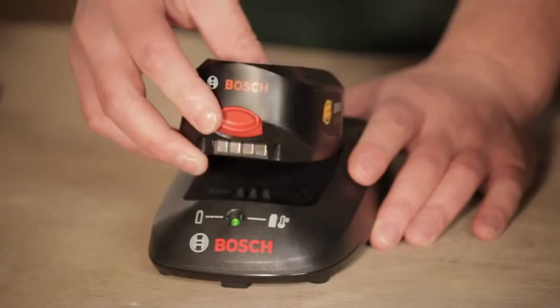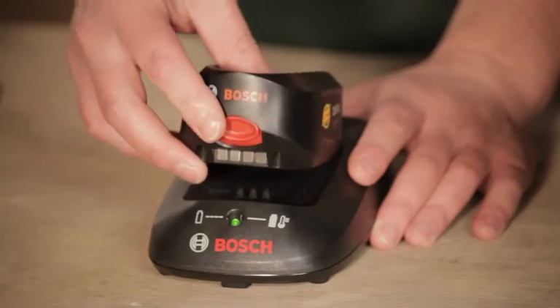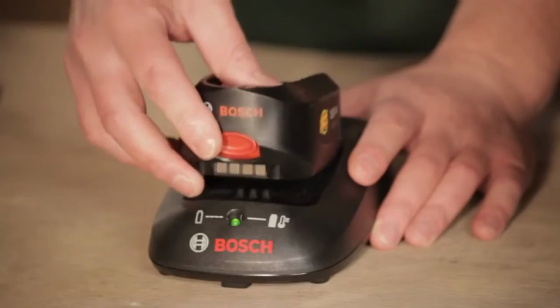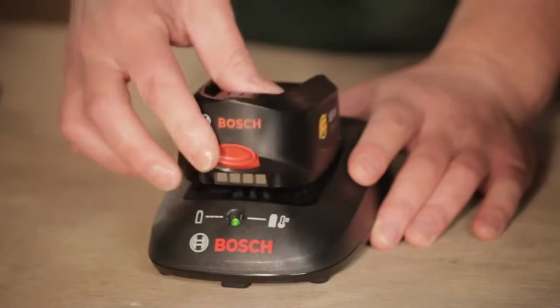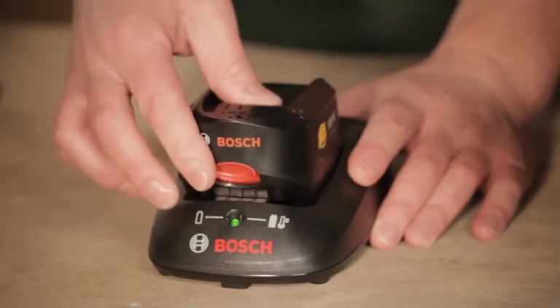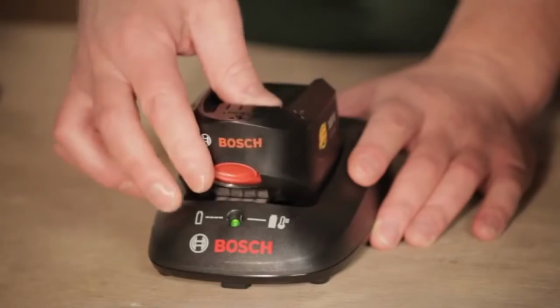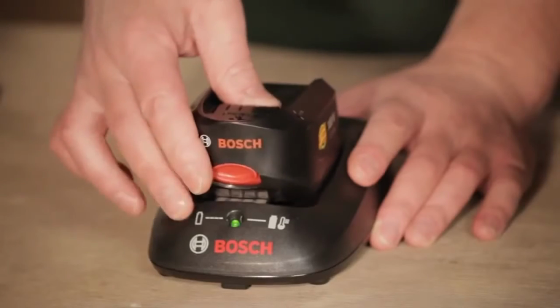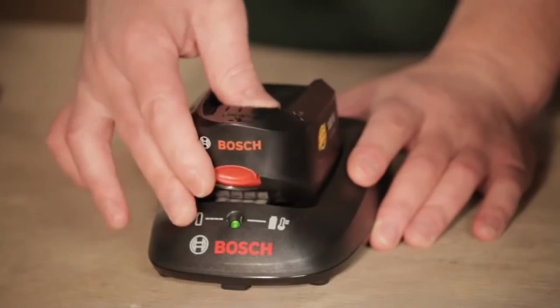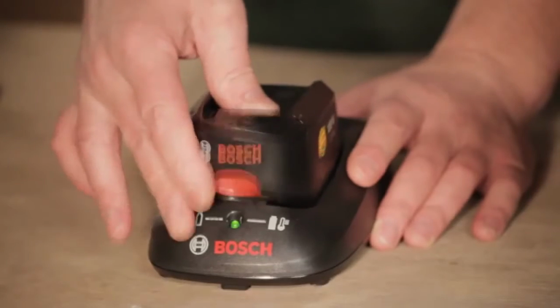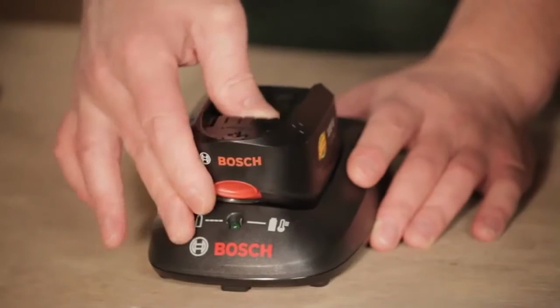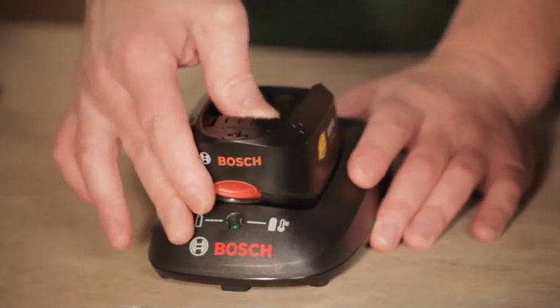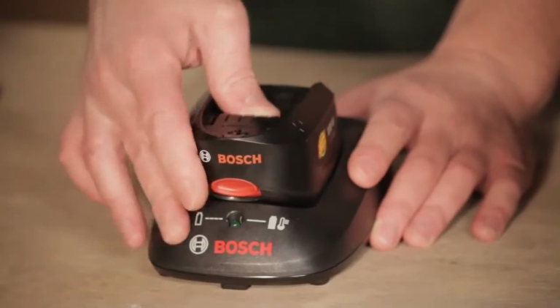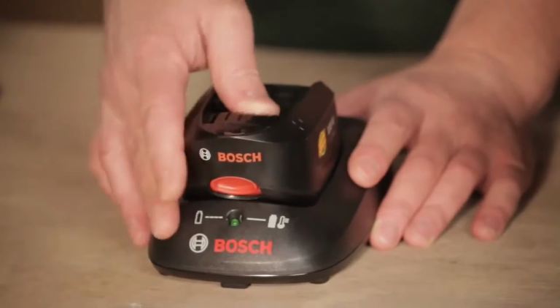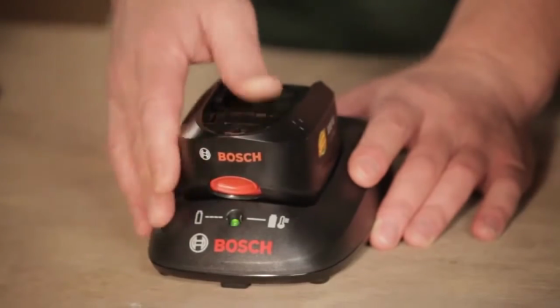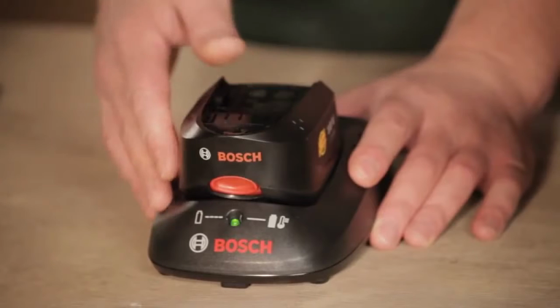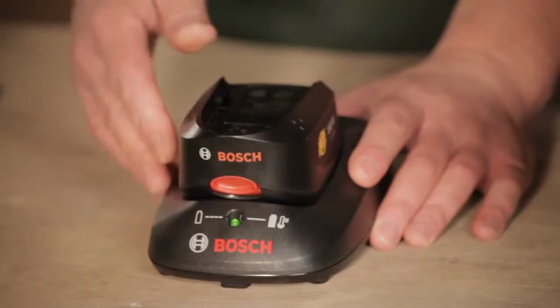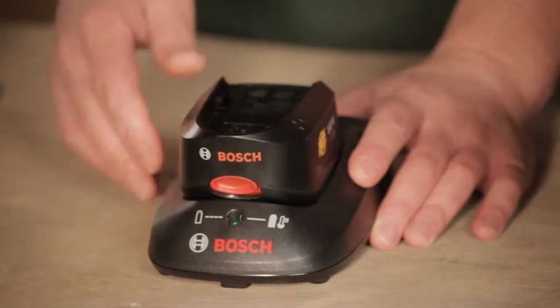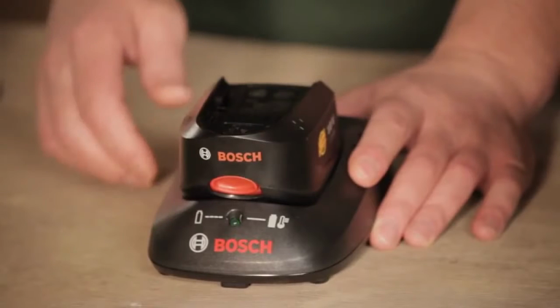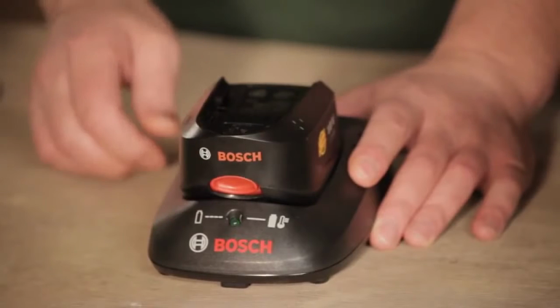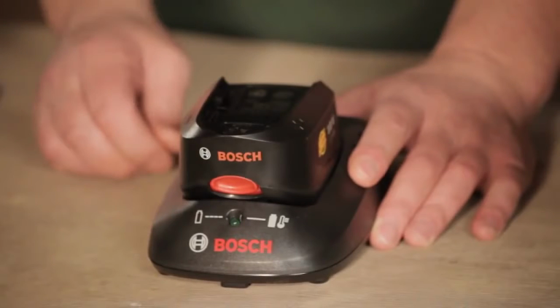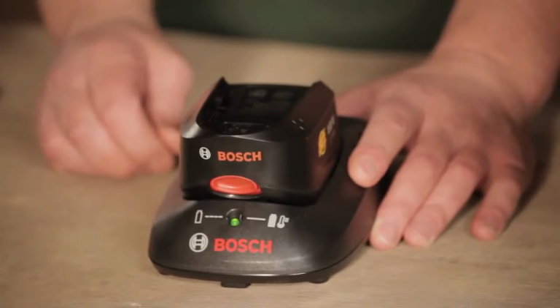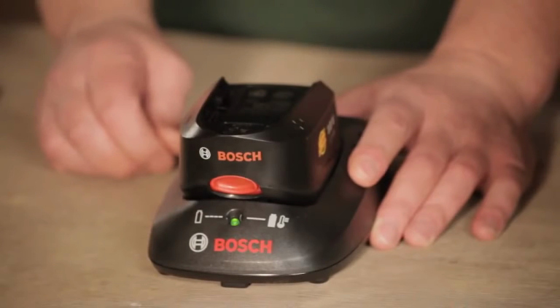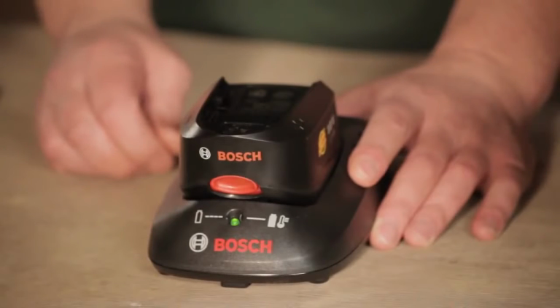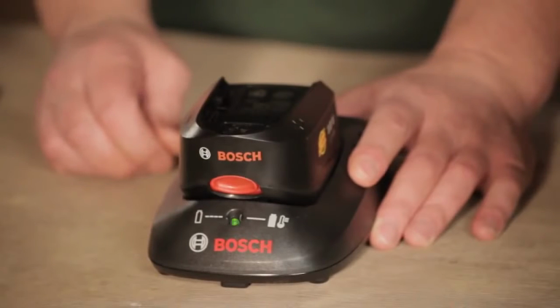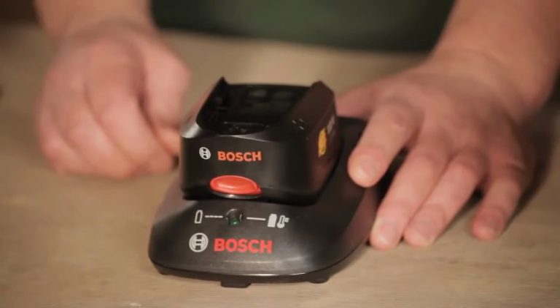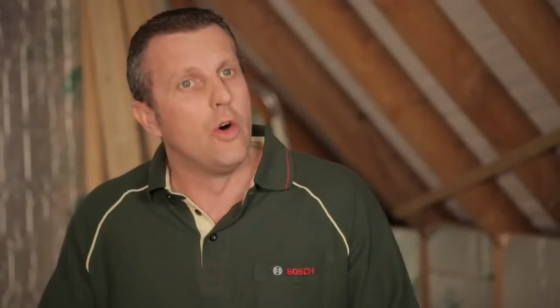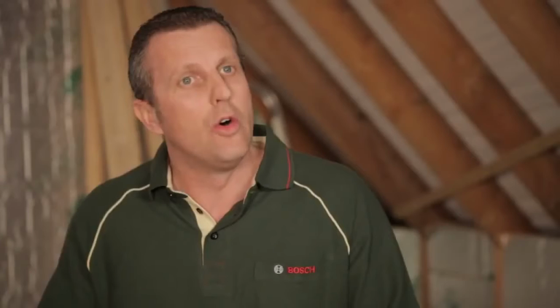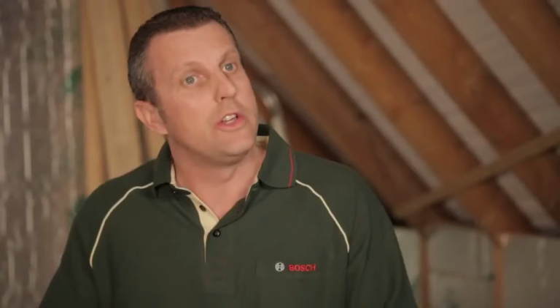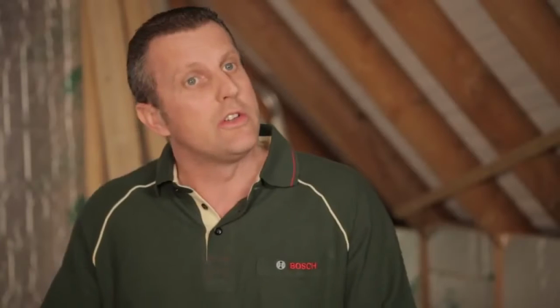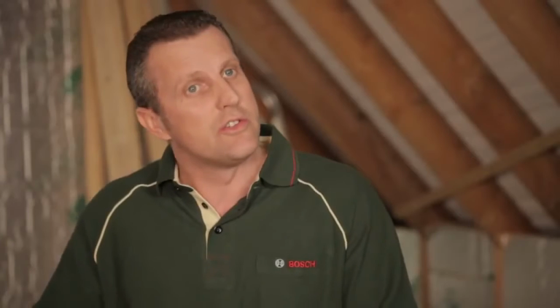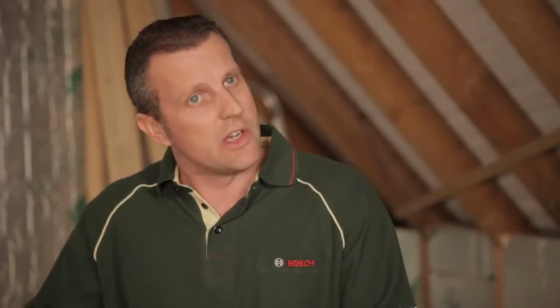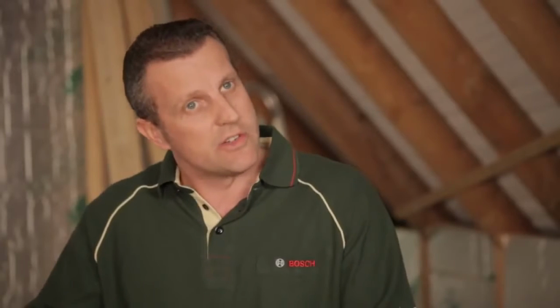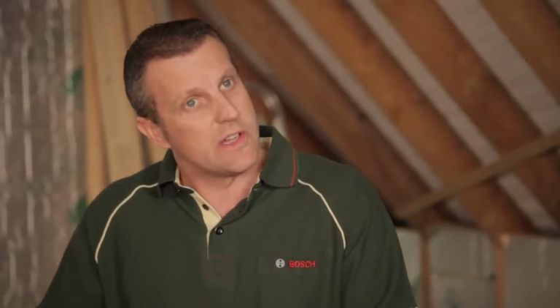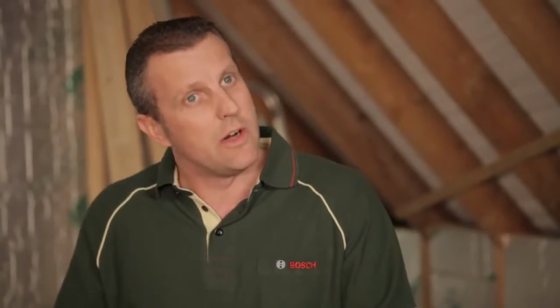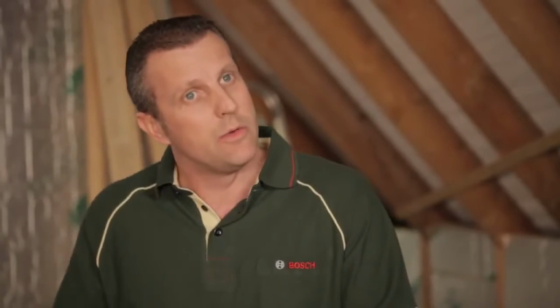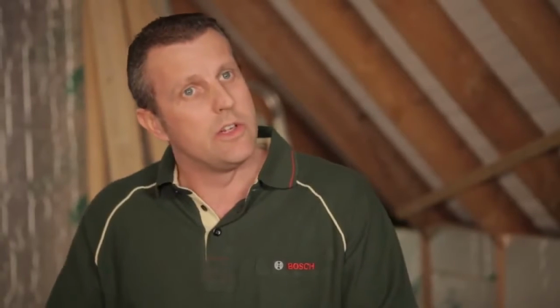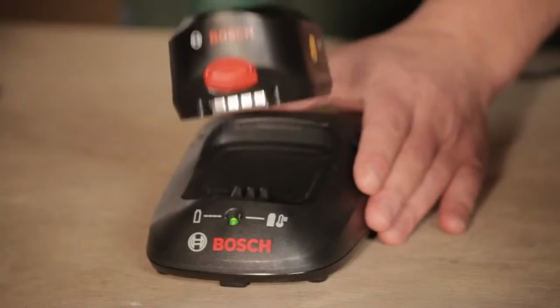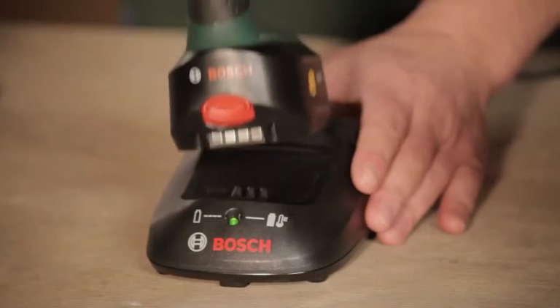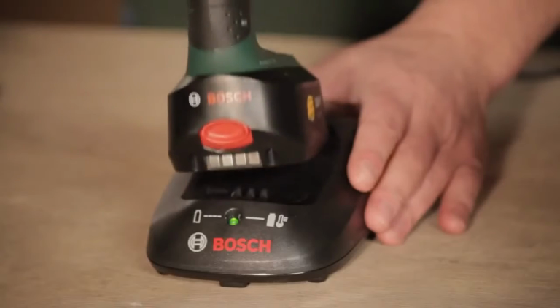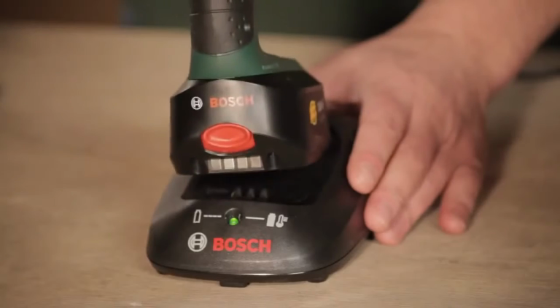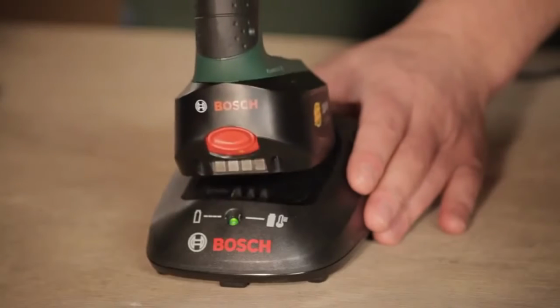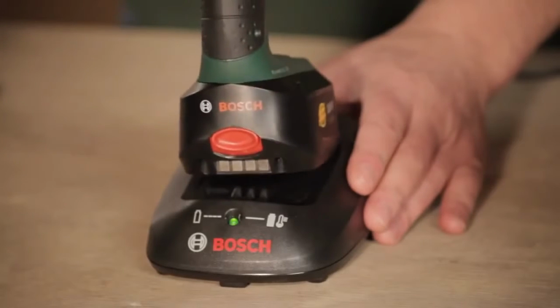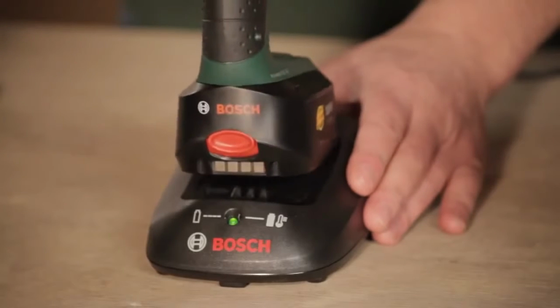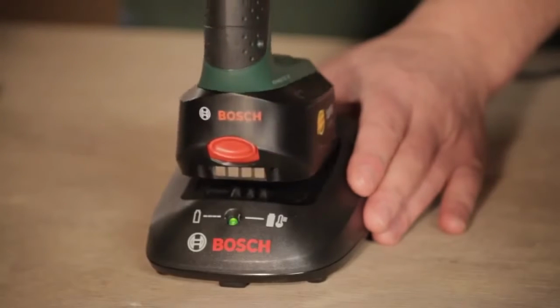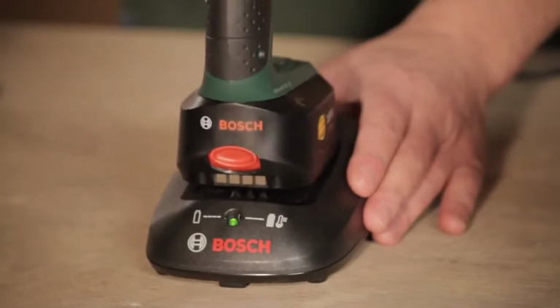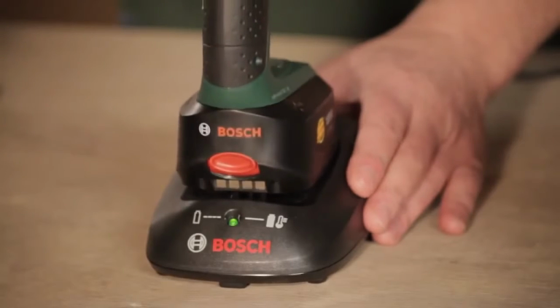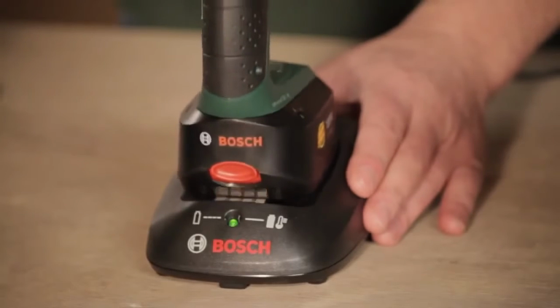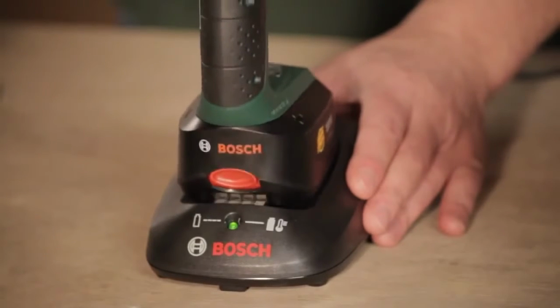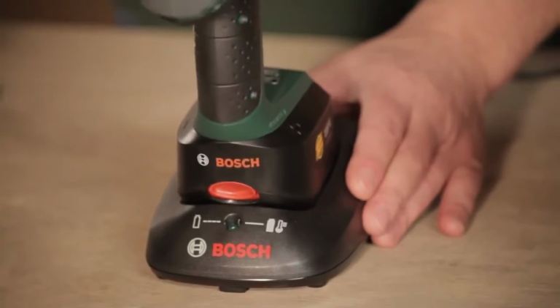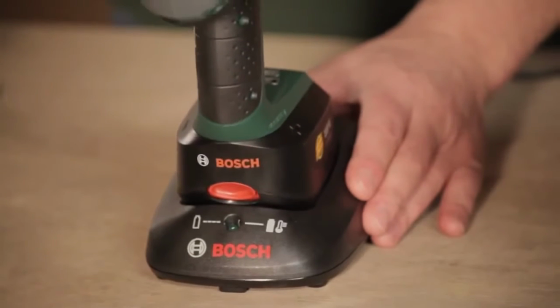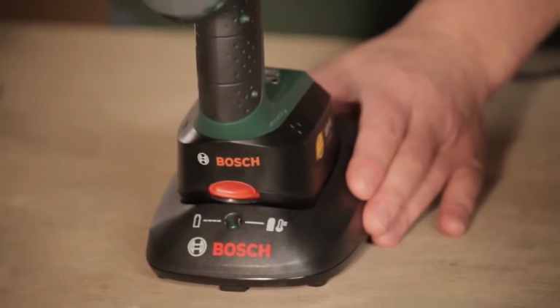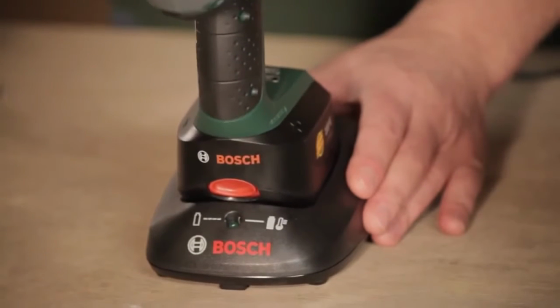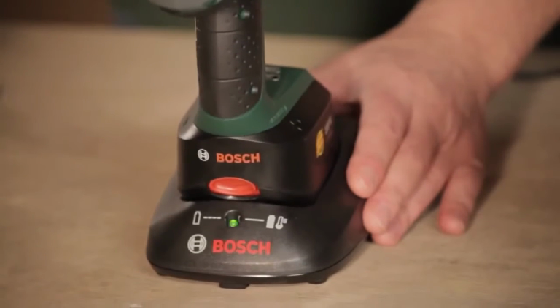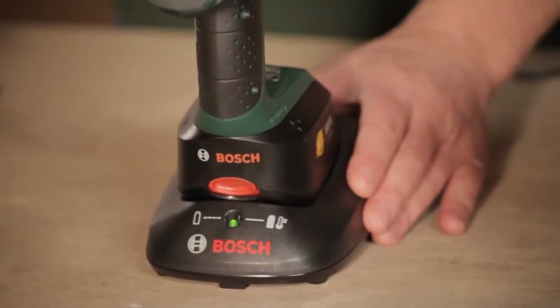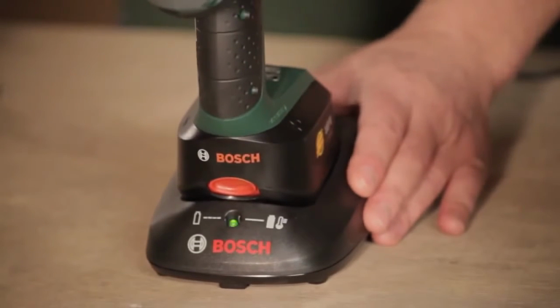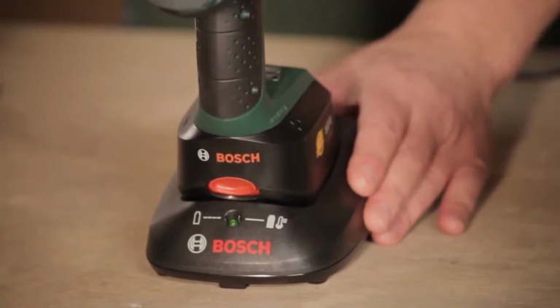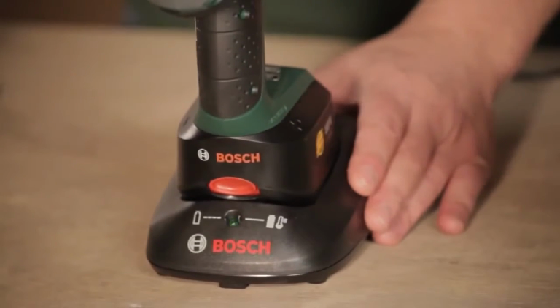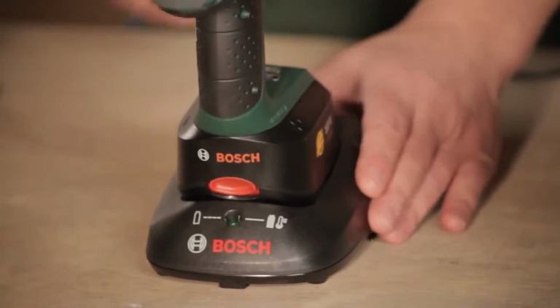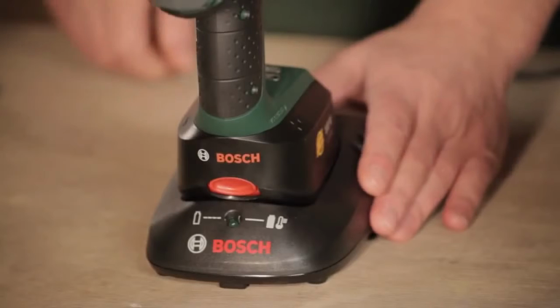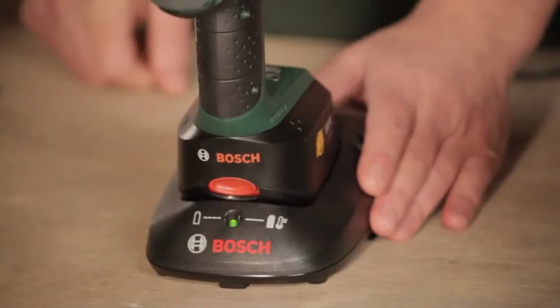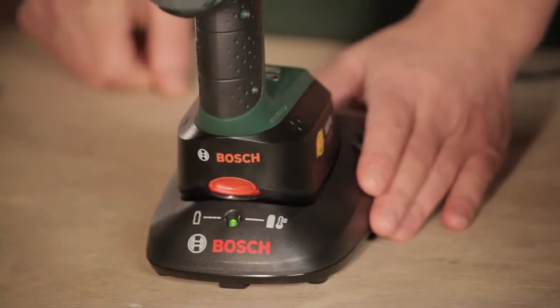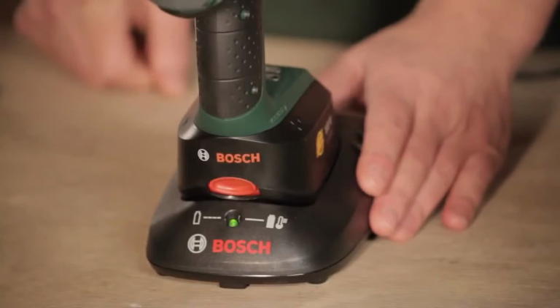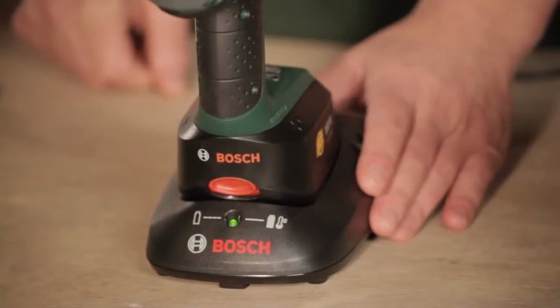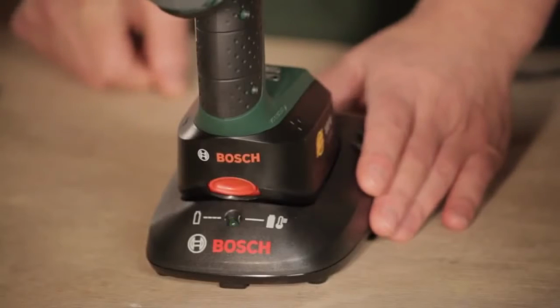The good thing about this is you can take the battery off and charge it, or you can charge the whole unit with the battery on — it just sits onto the charger.